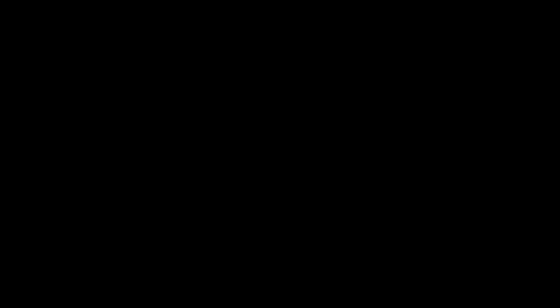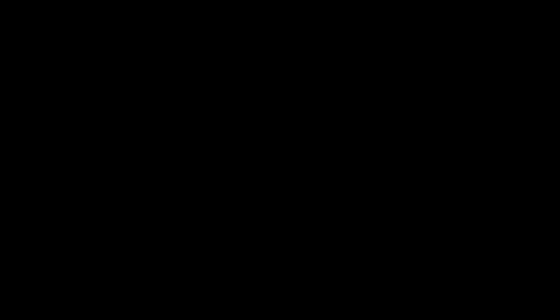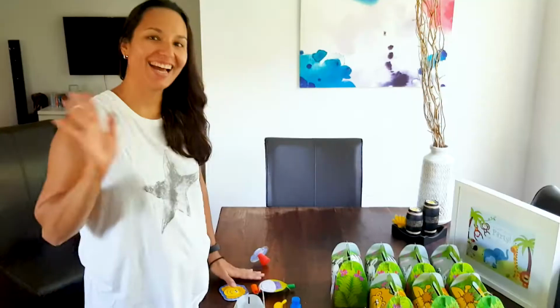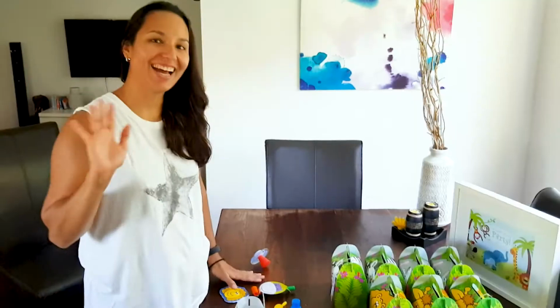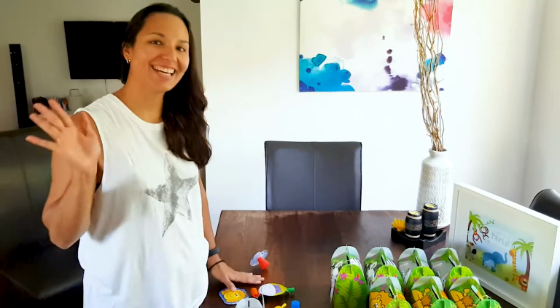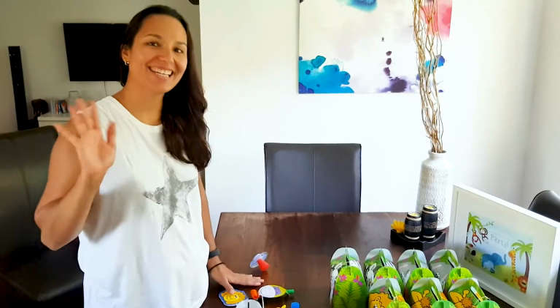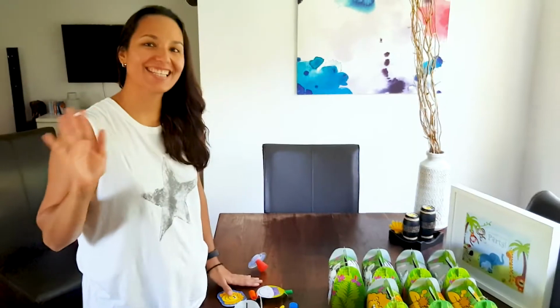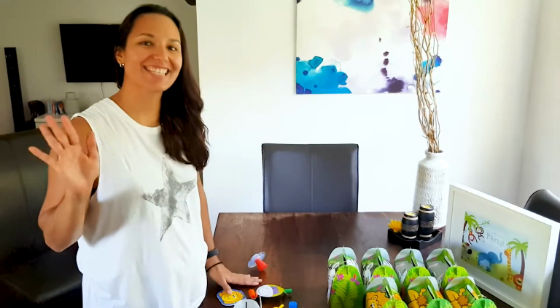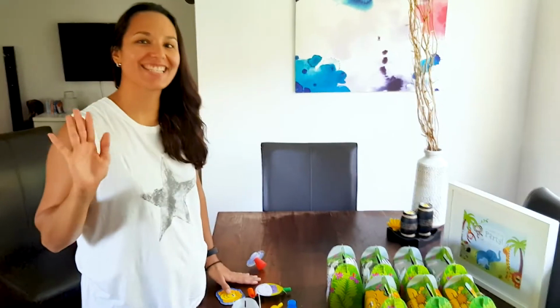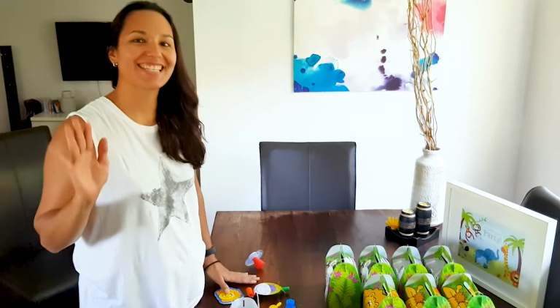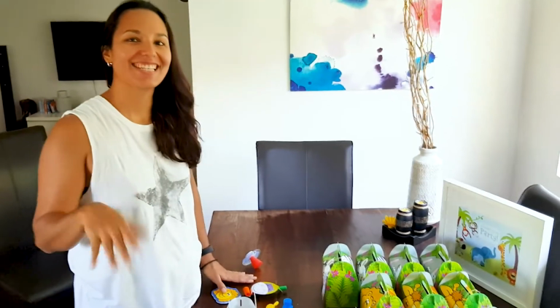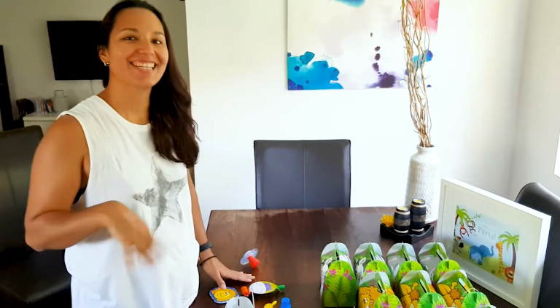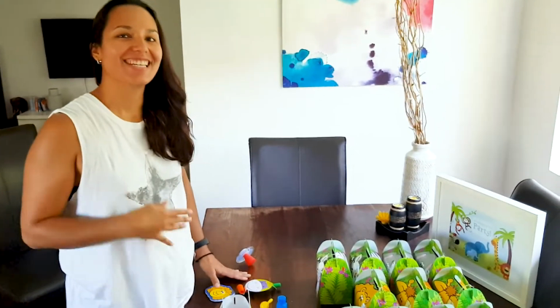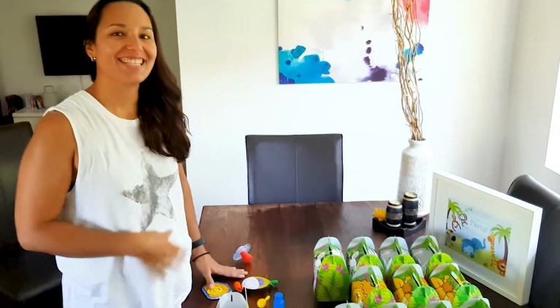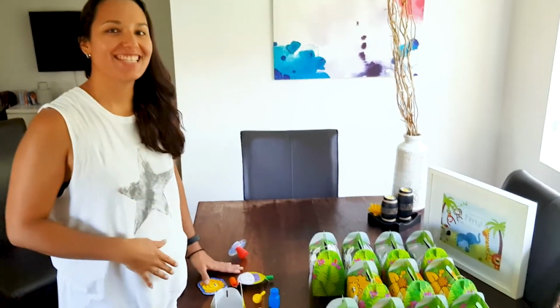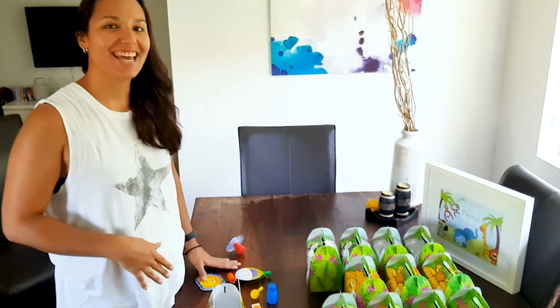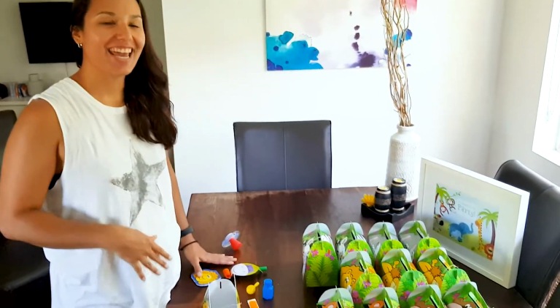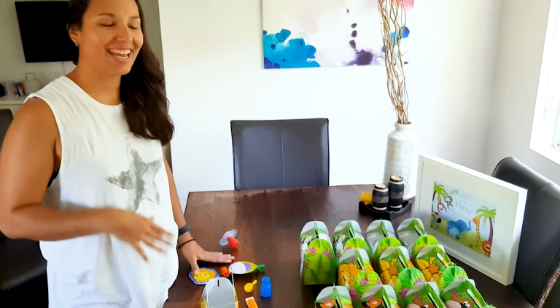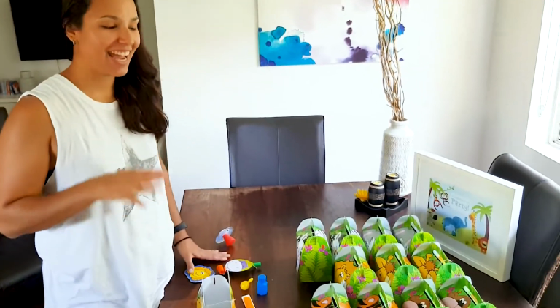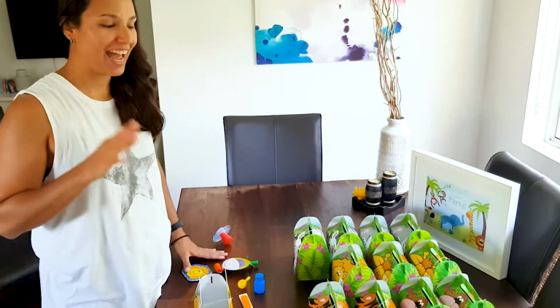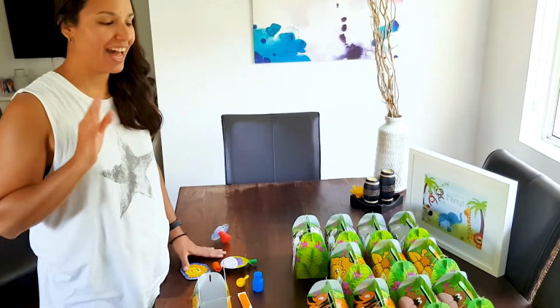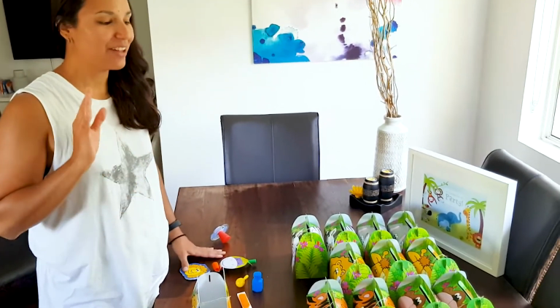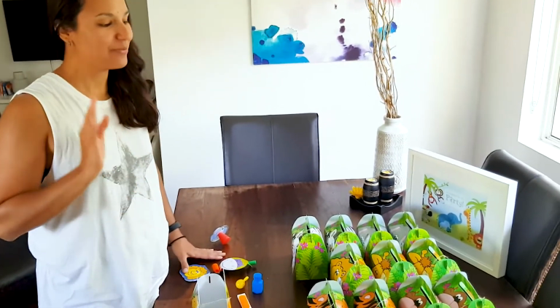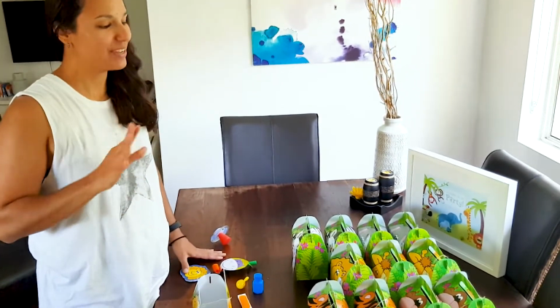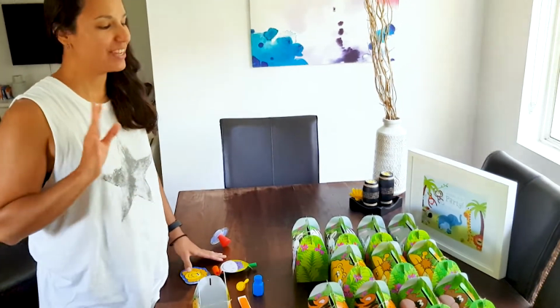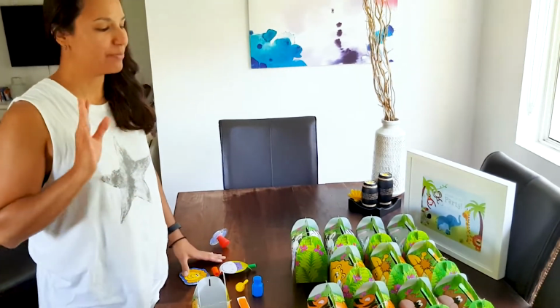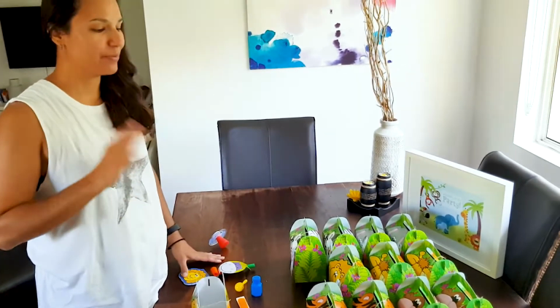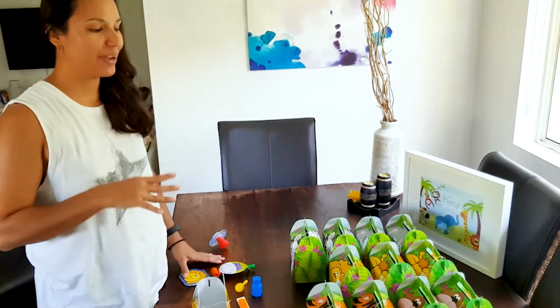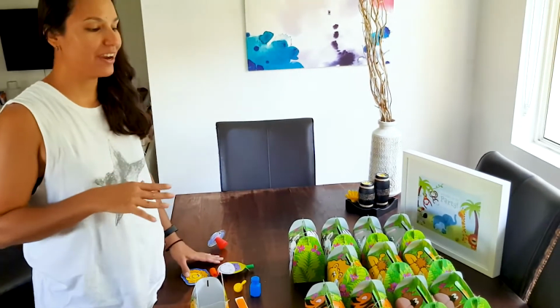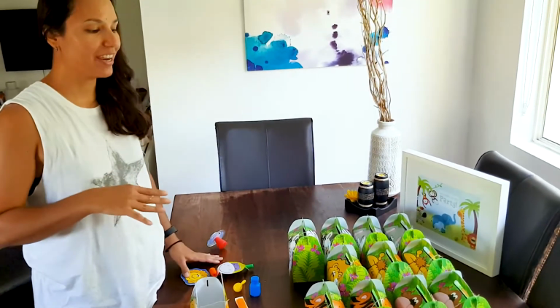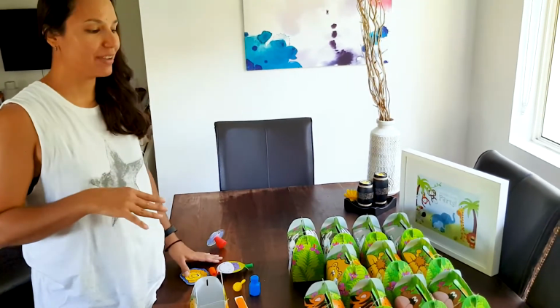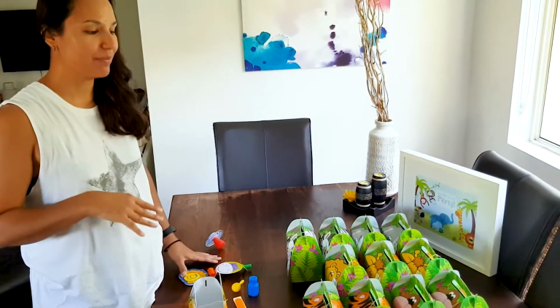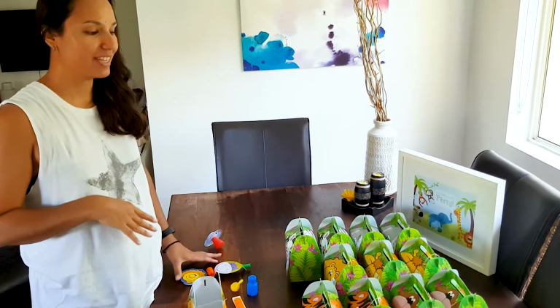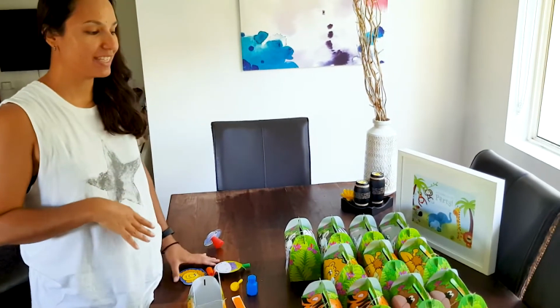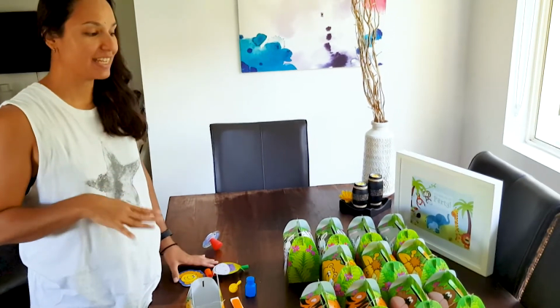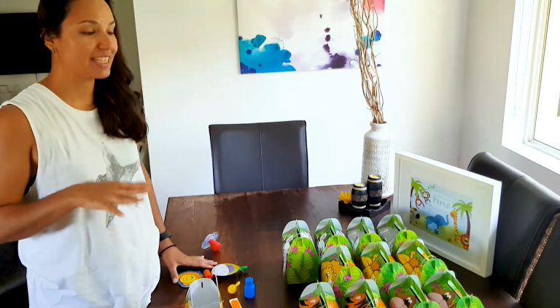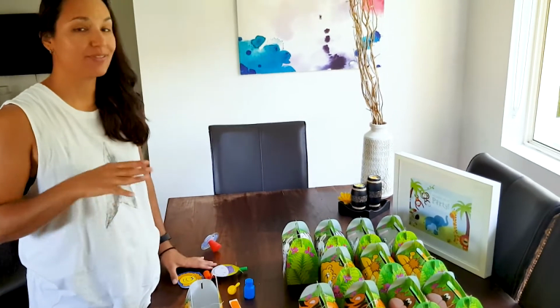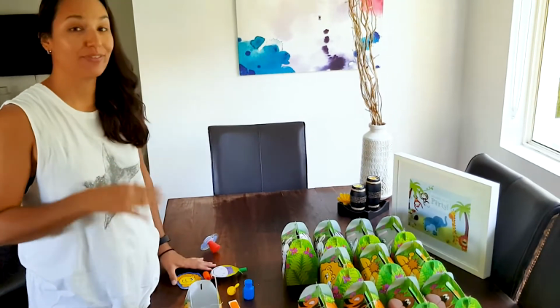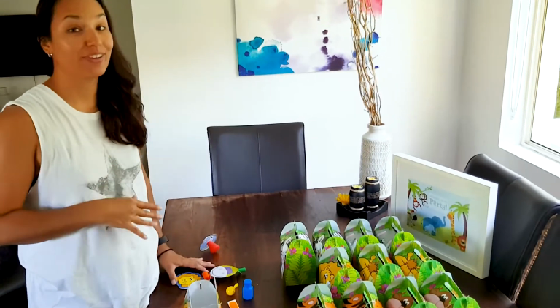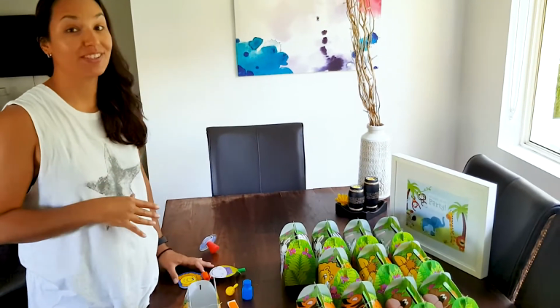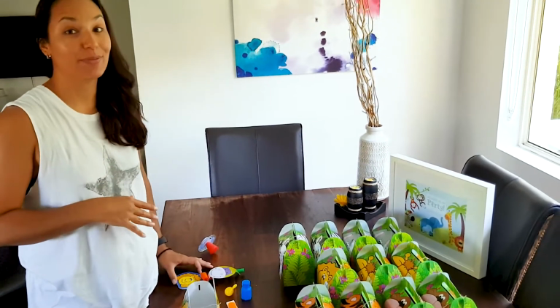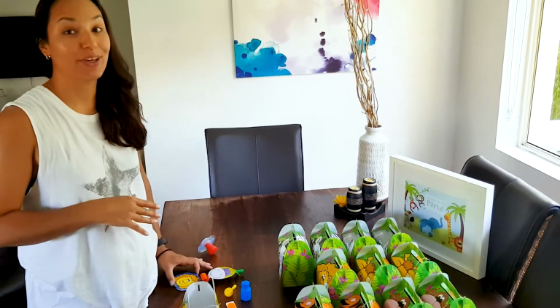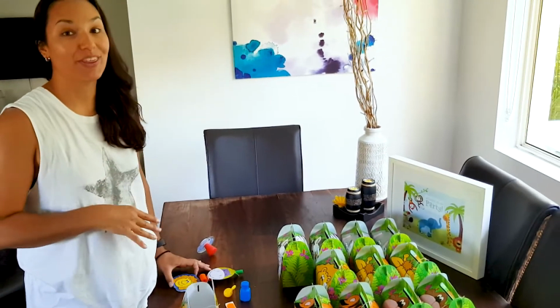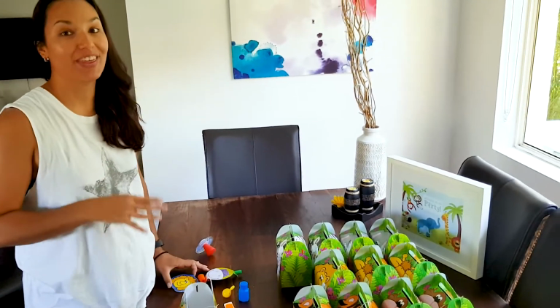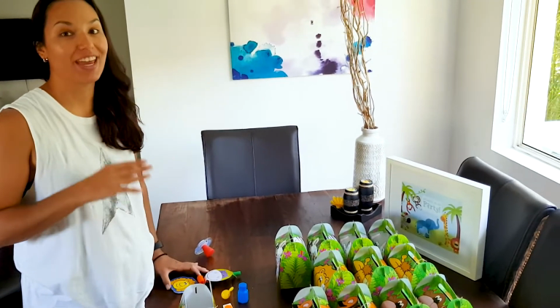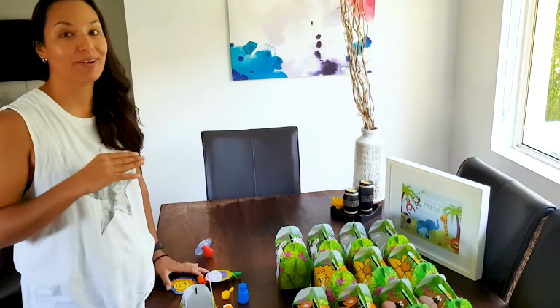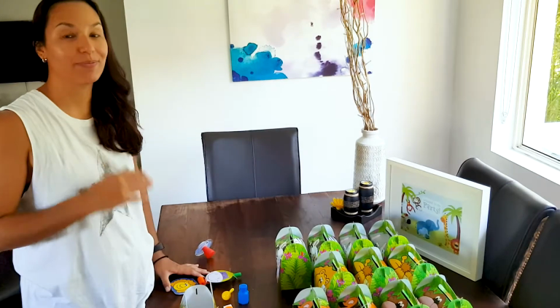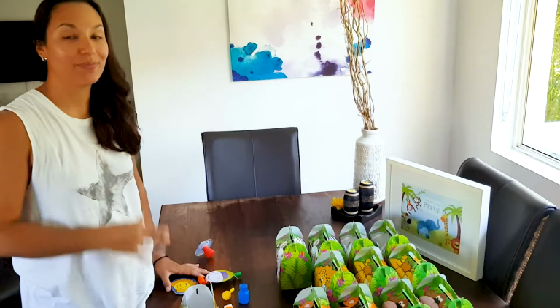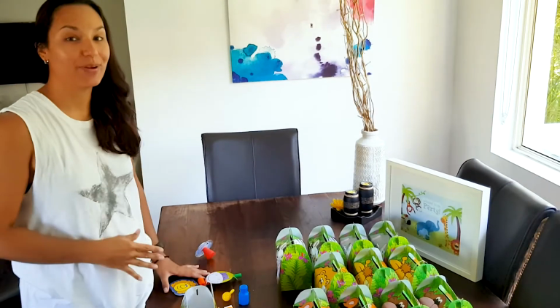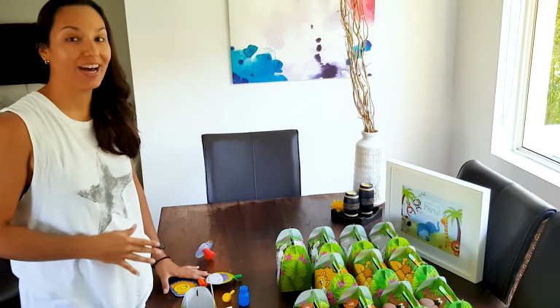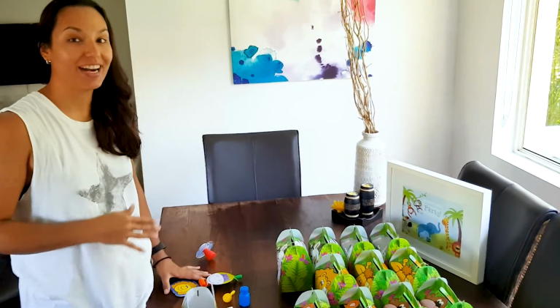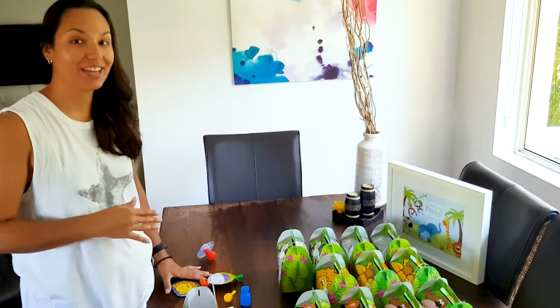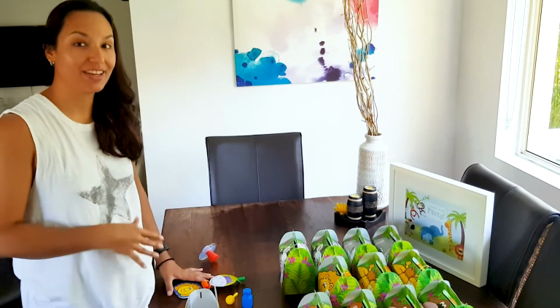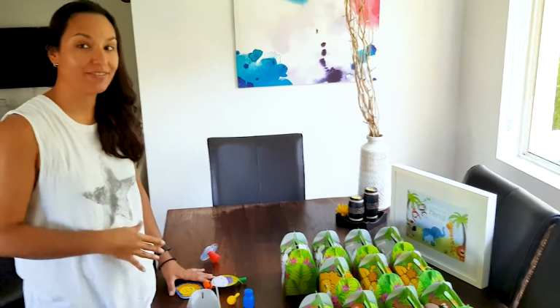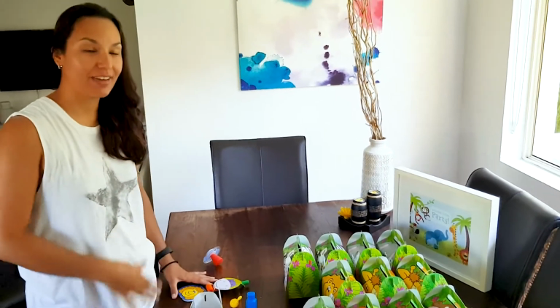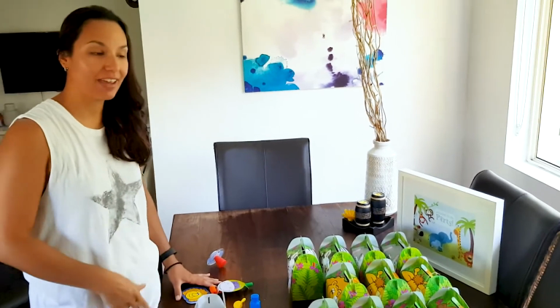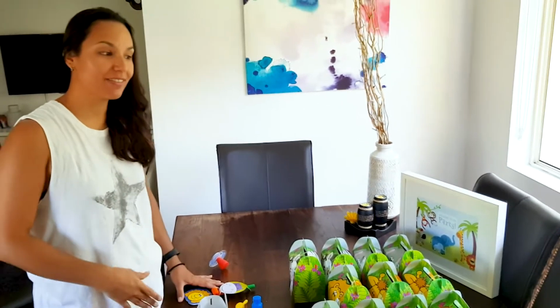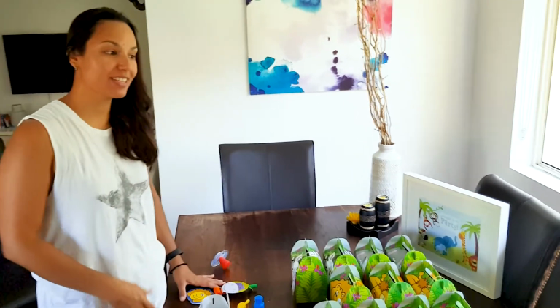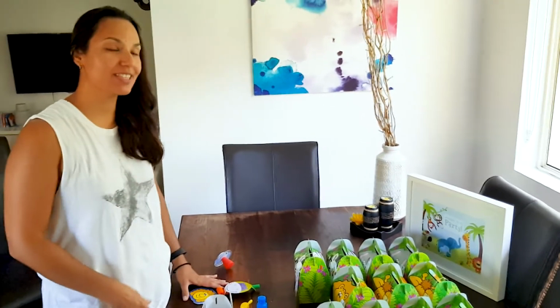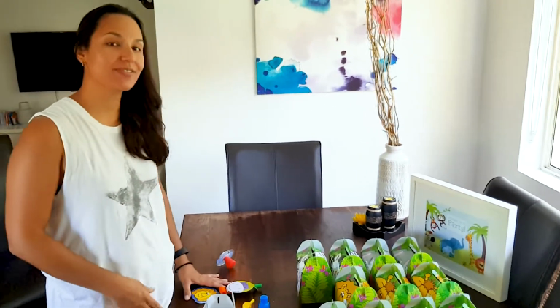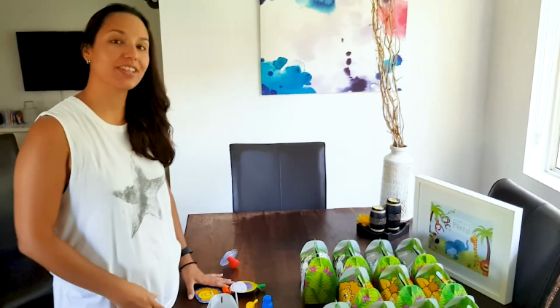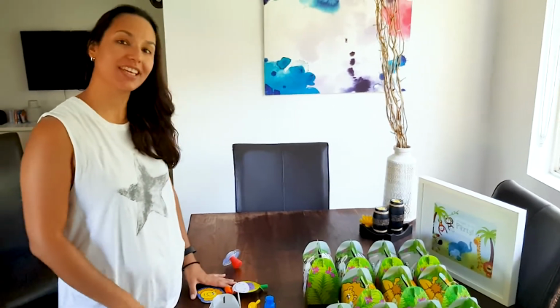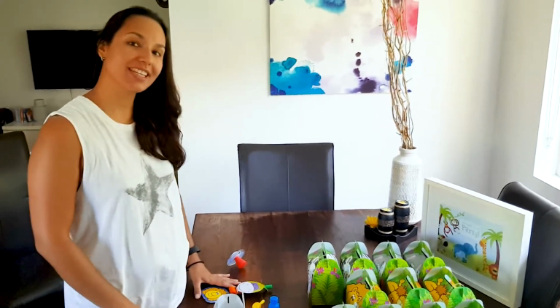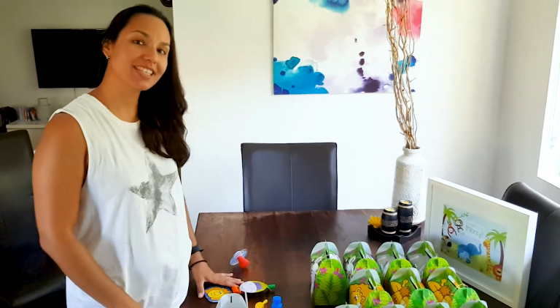Hi guys! Today I'll be preparing my son's first birthday party favors for the kids.